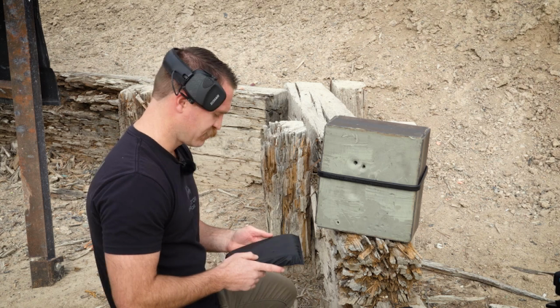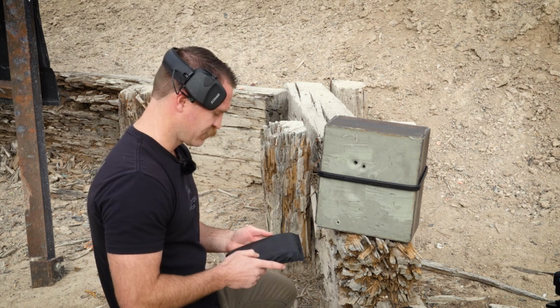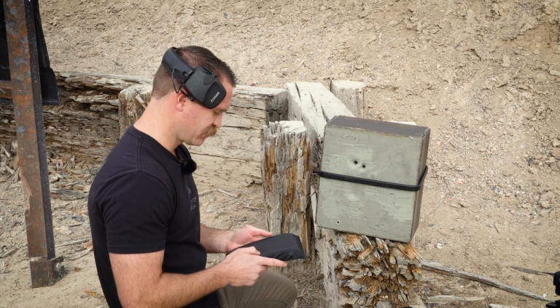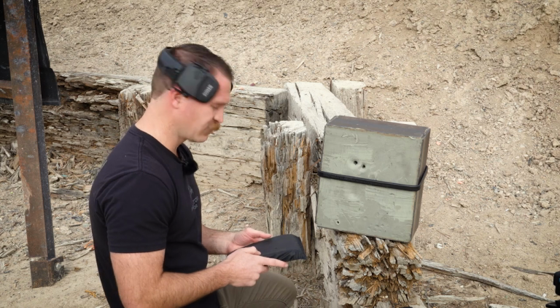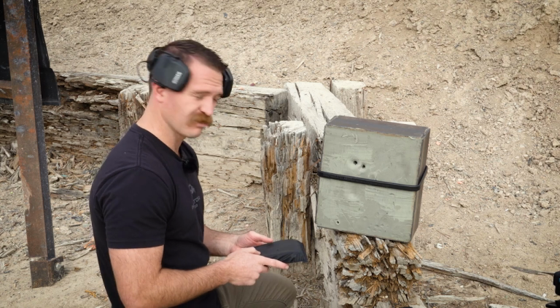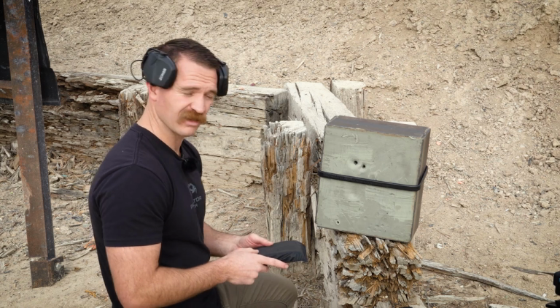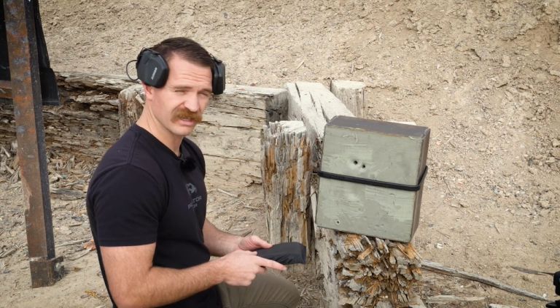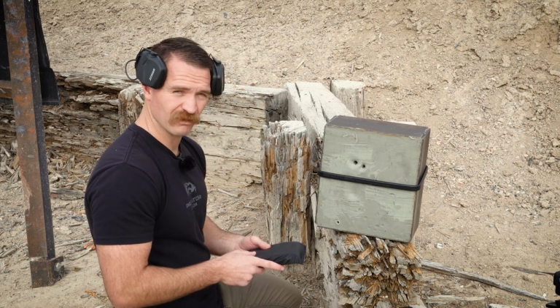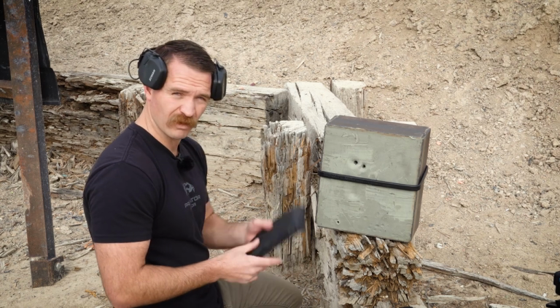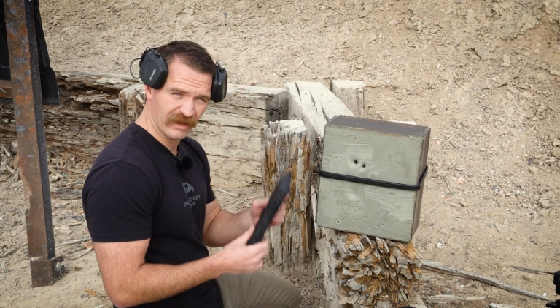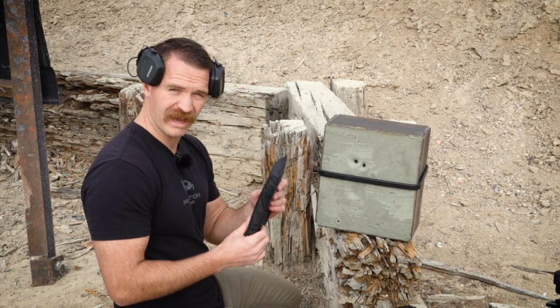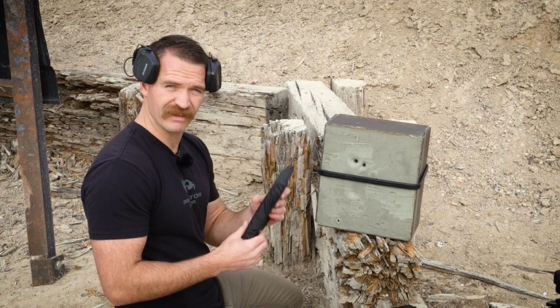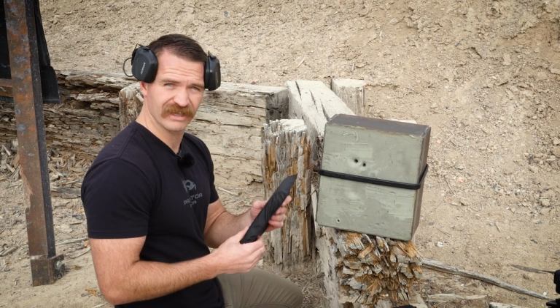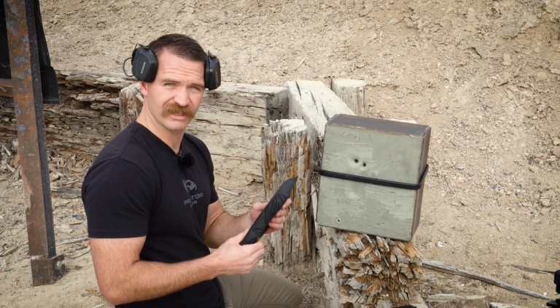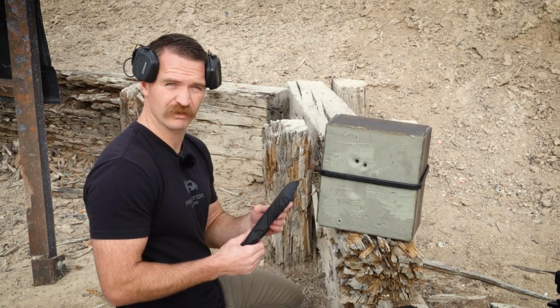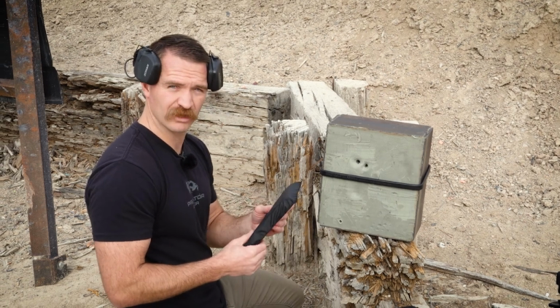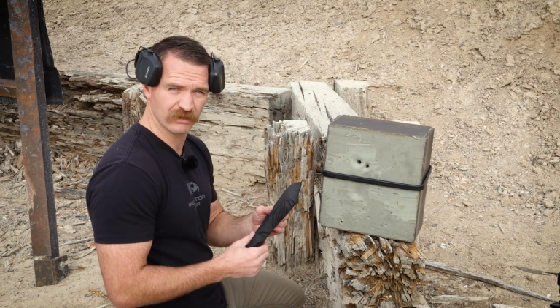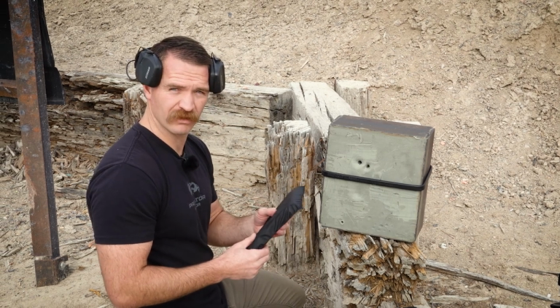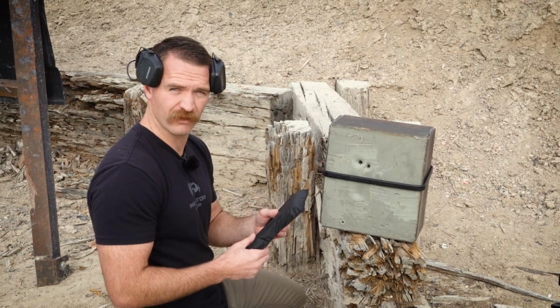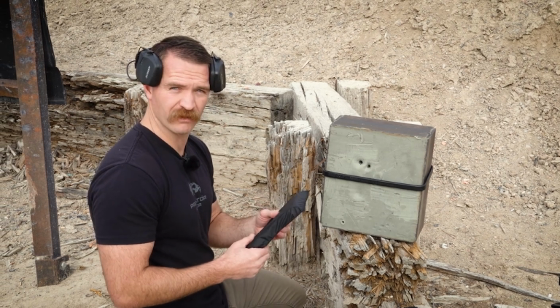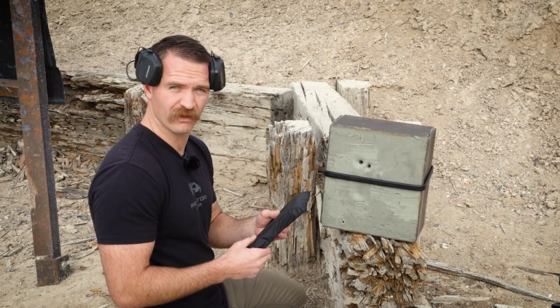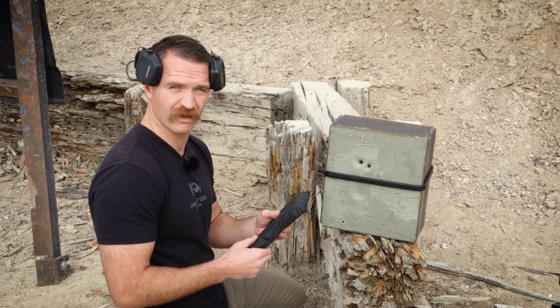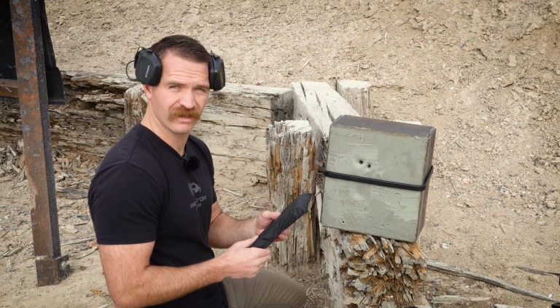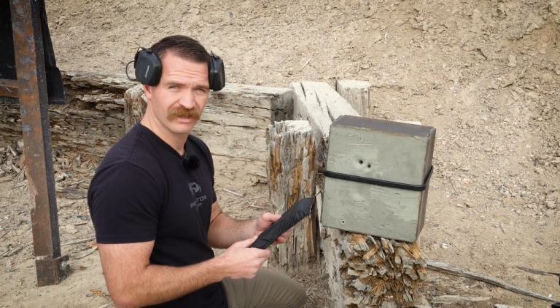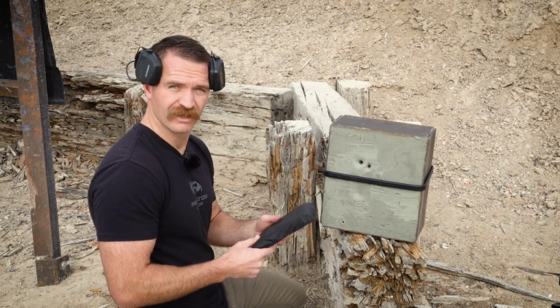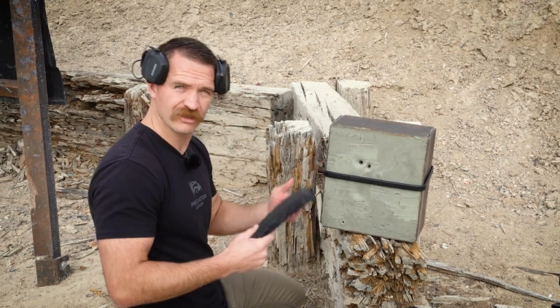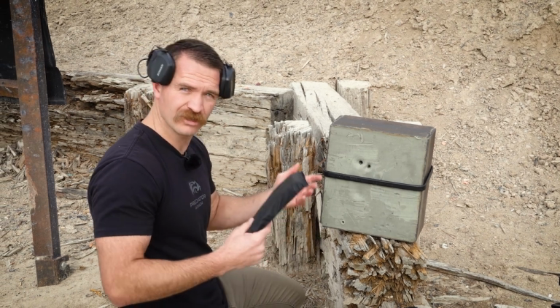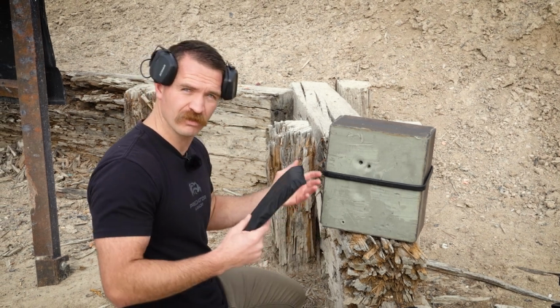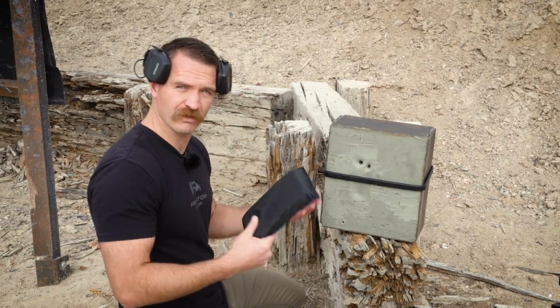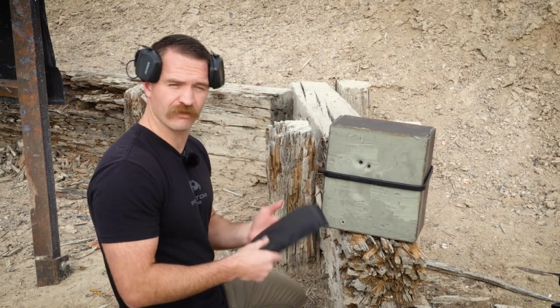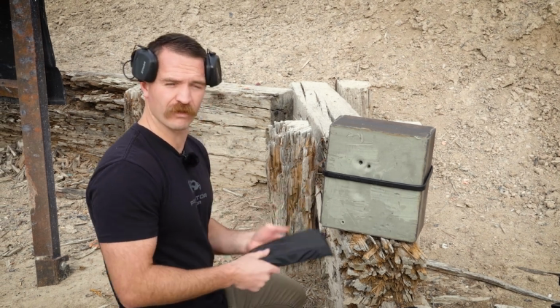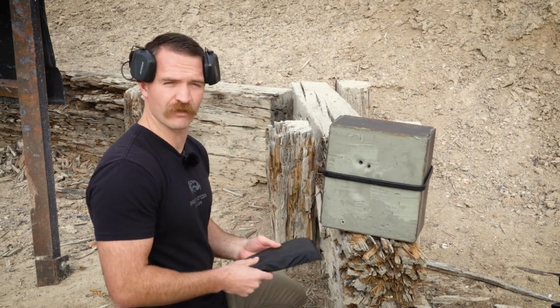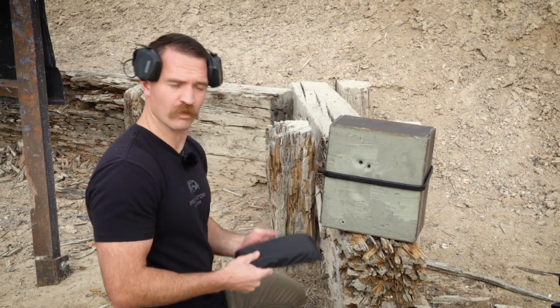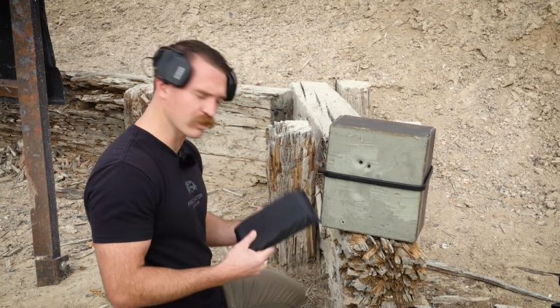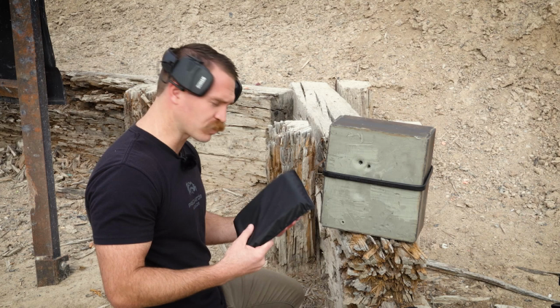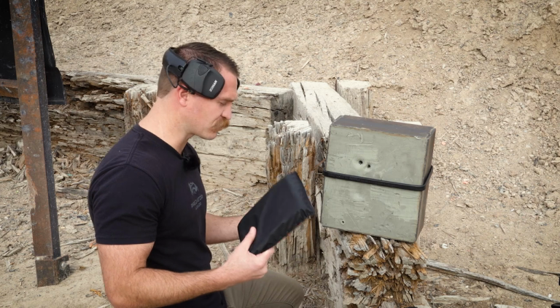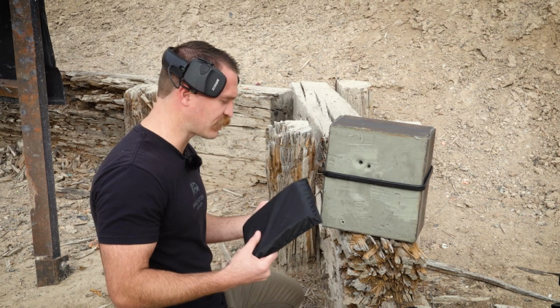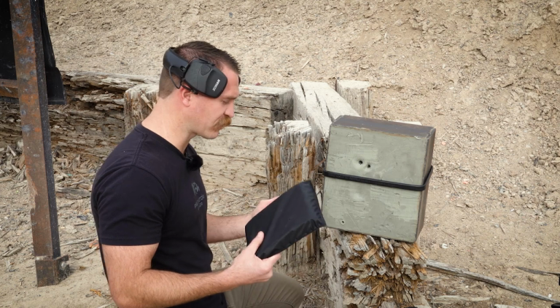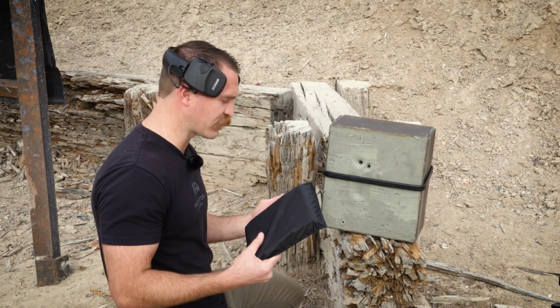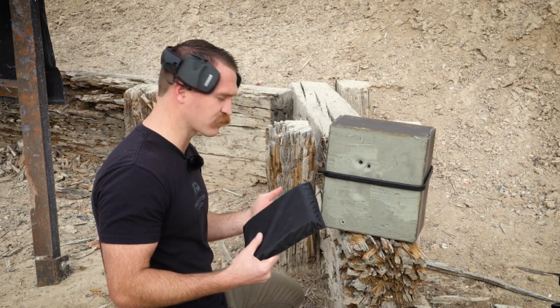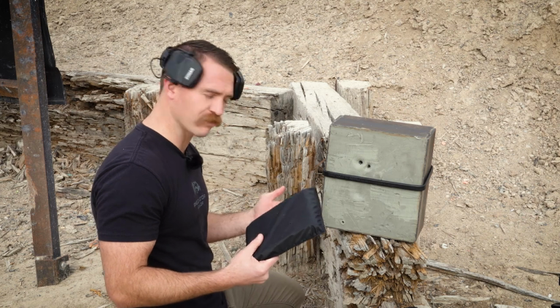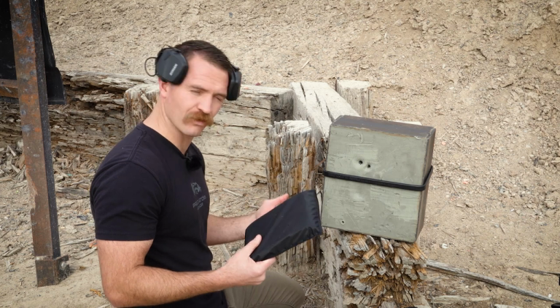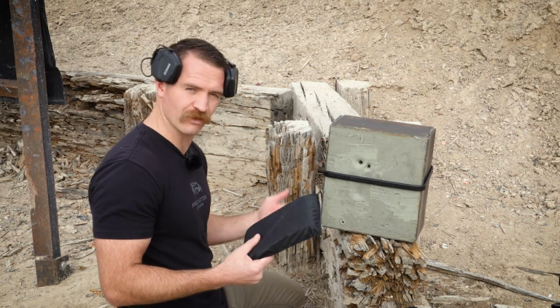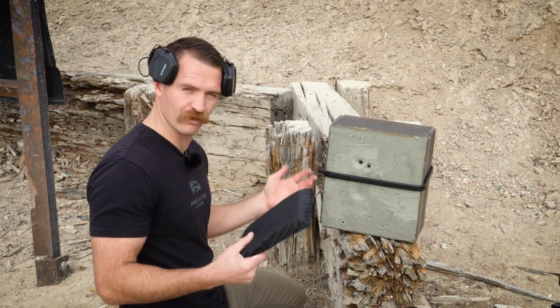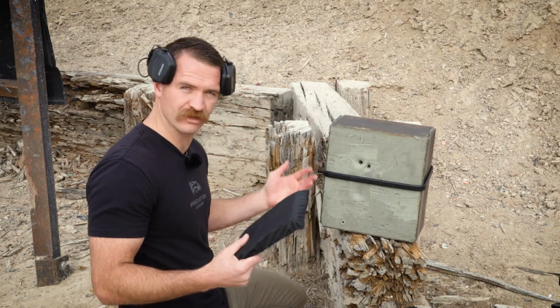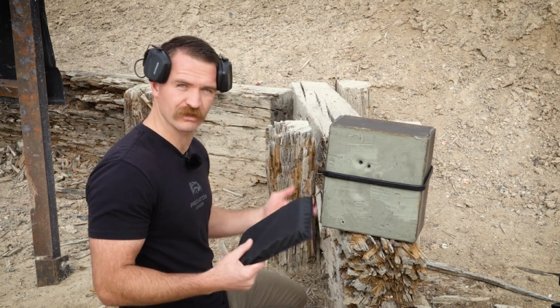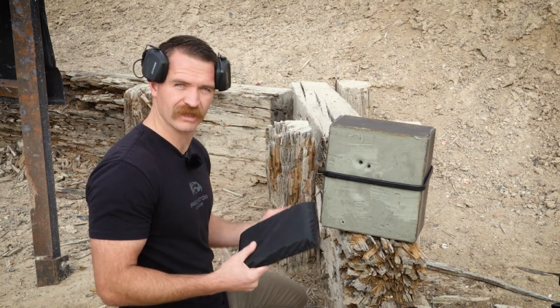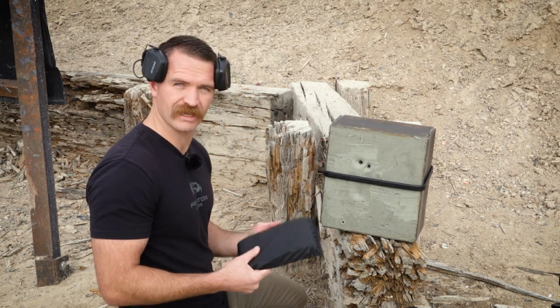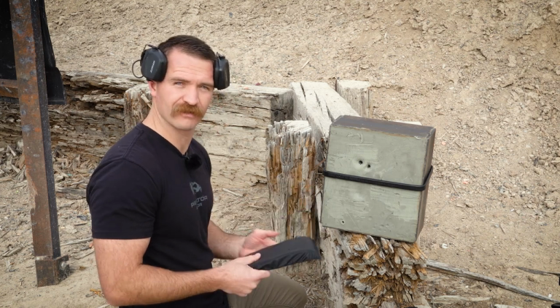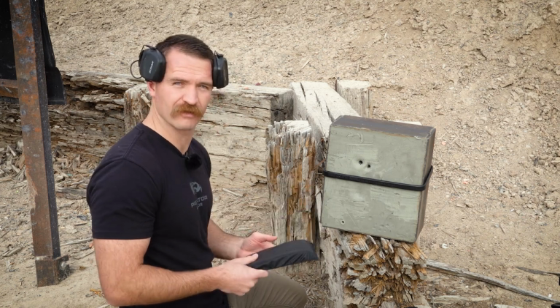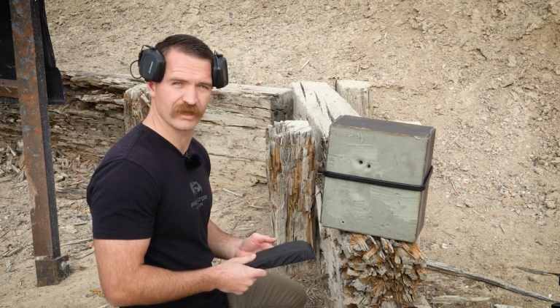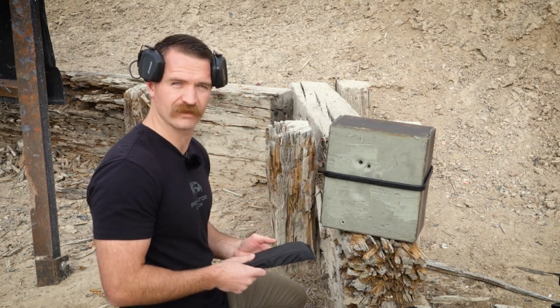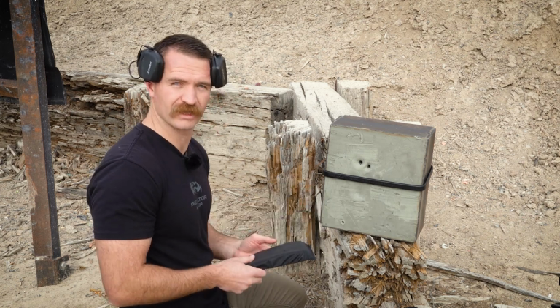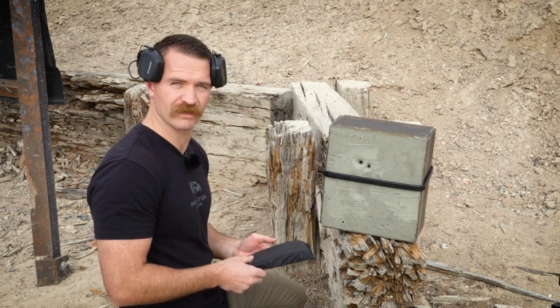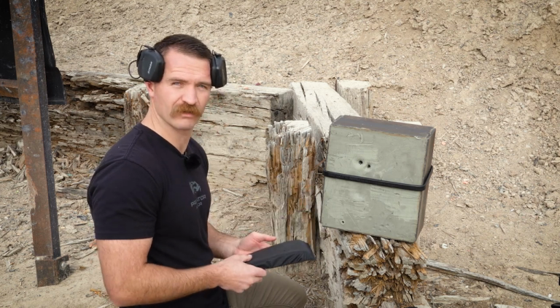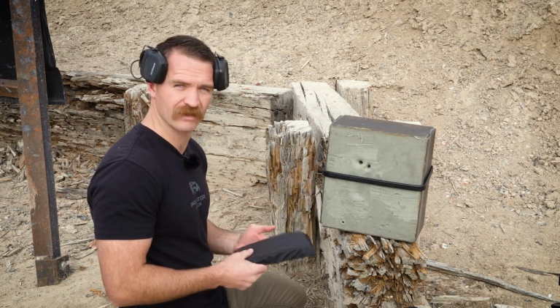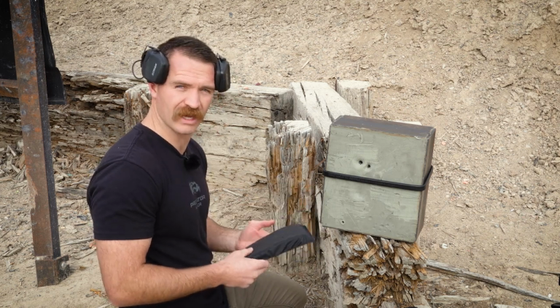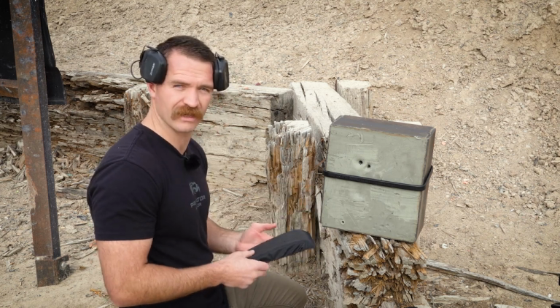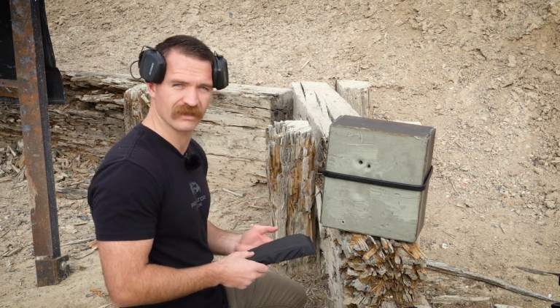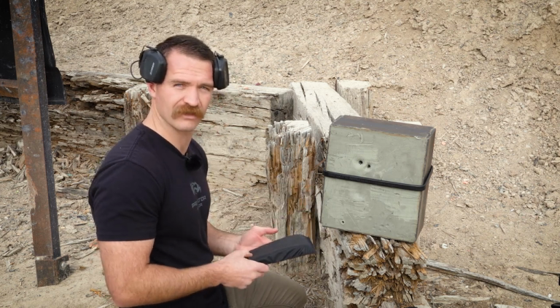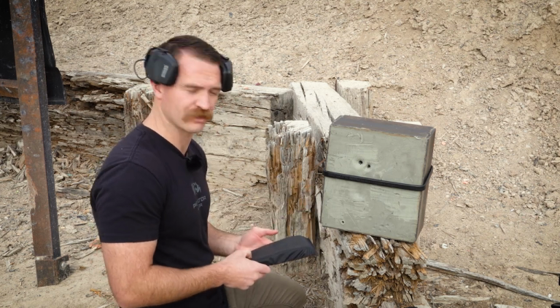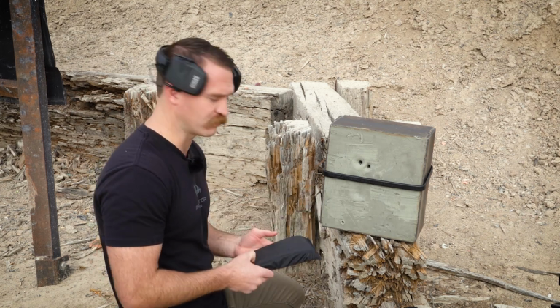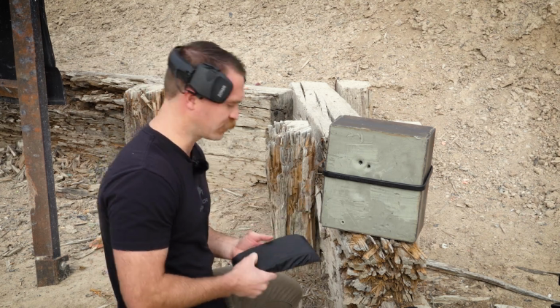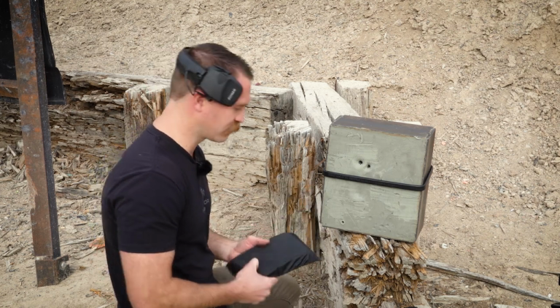Actually, while we have it here, should we shoot it with the 44? Let's shoot it with the 44 — we're going to shoot 70 layers with the 44 Mag and see what kind of deformation we get.